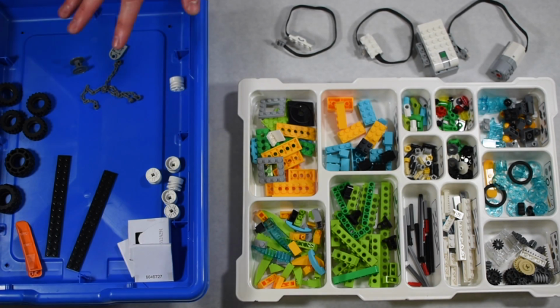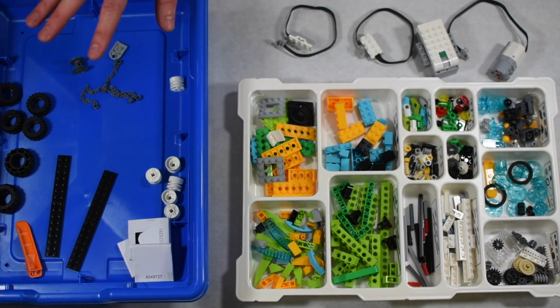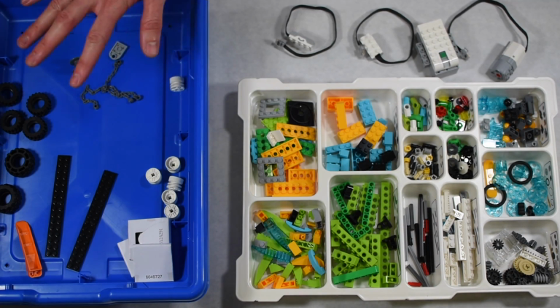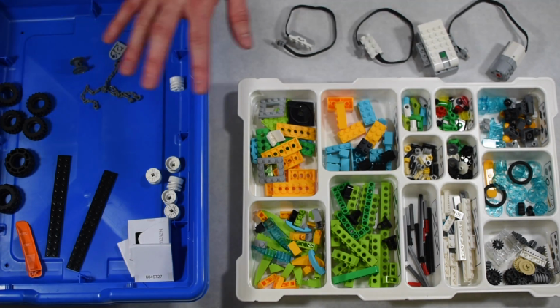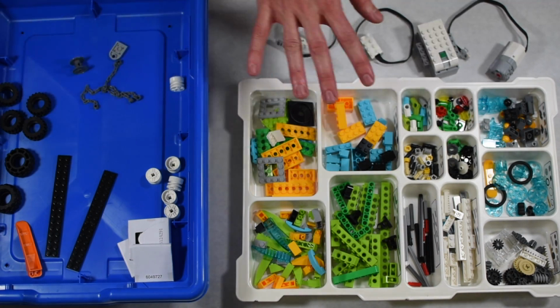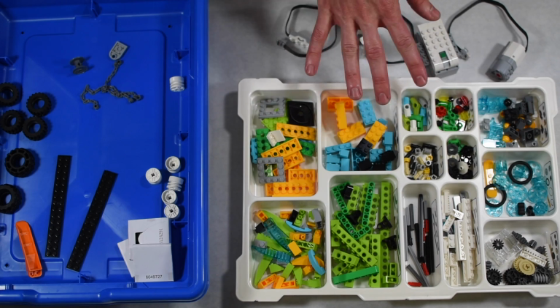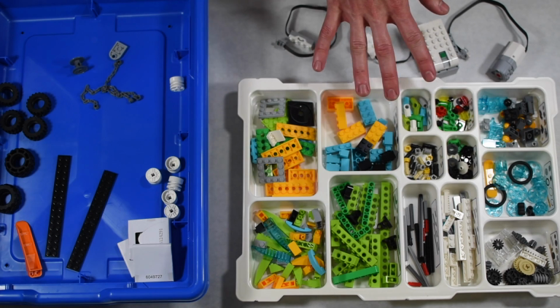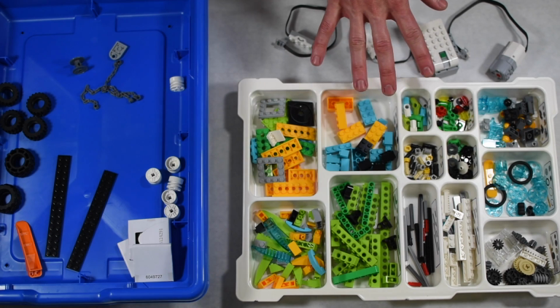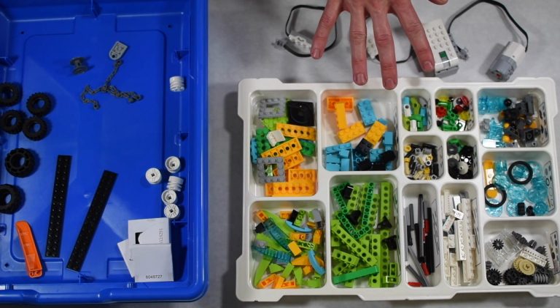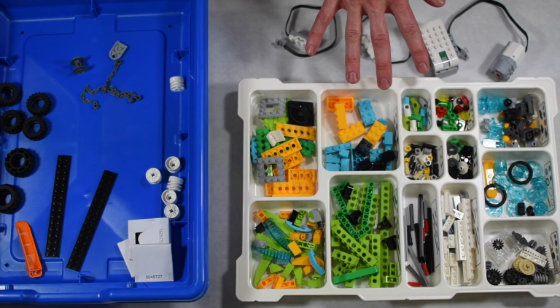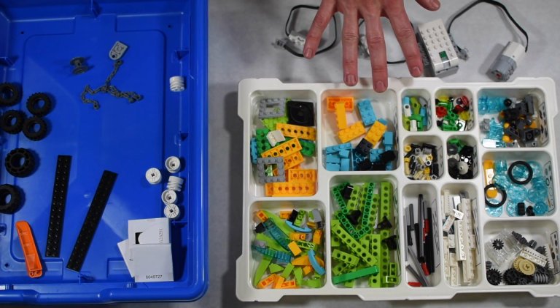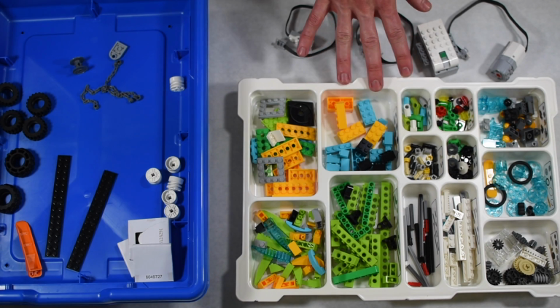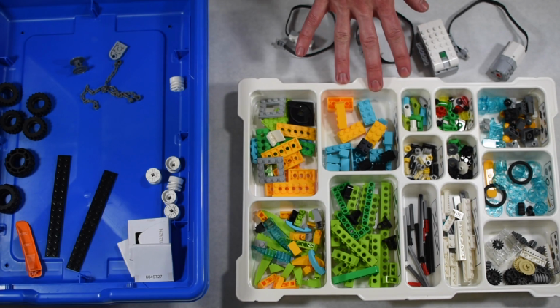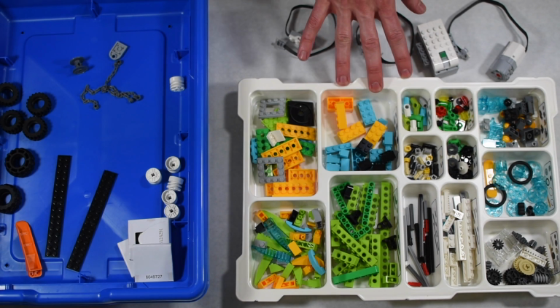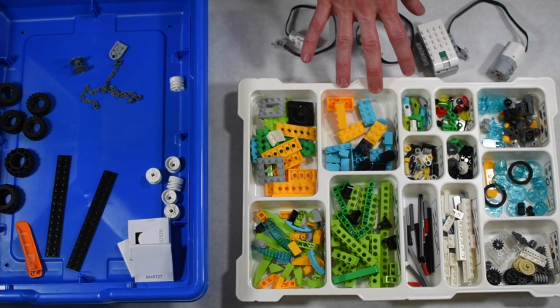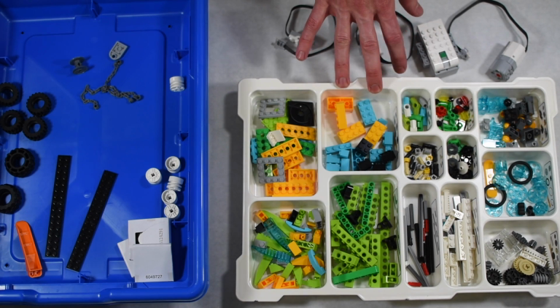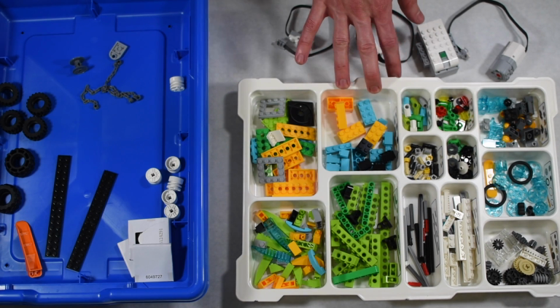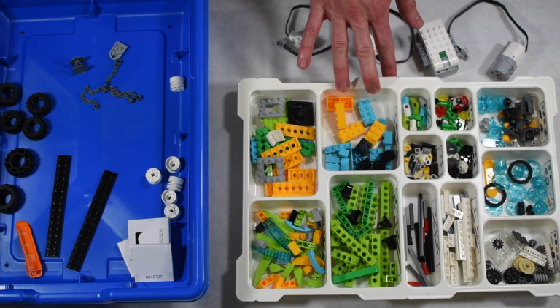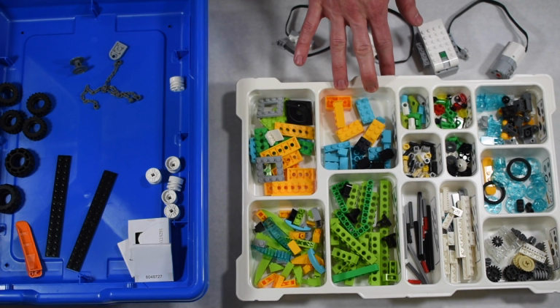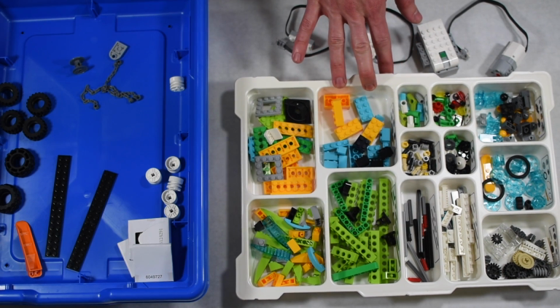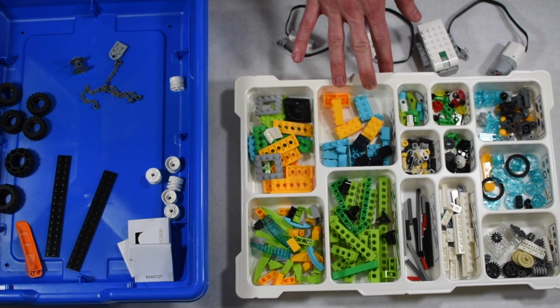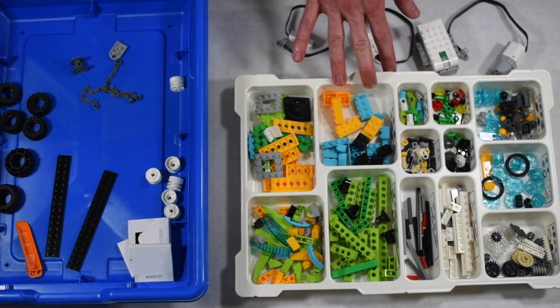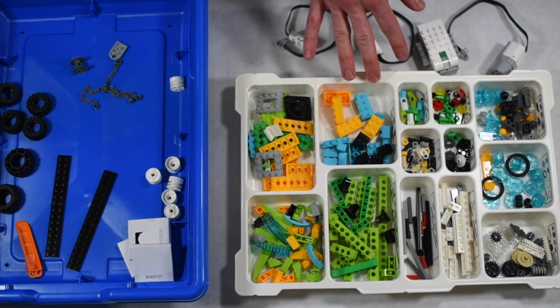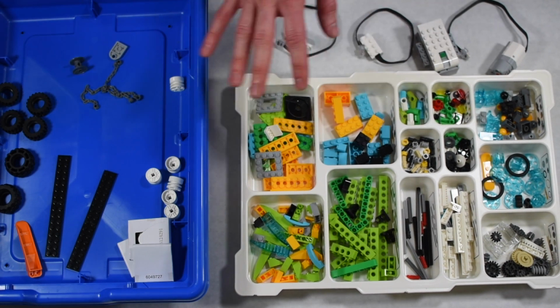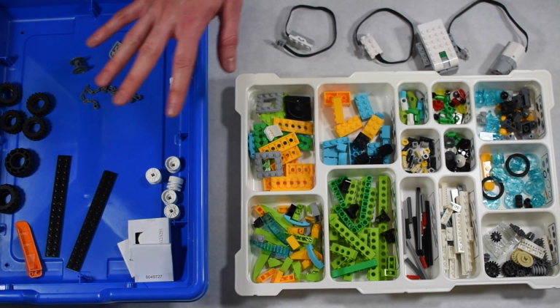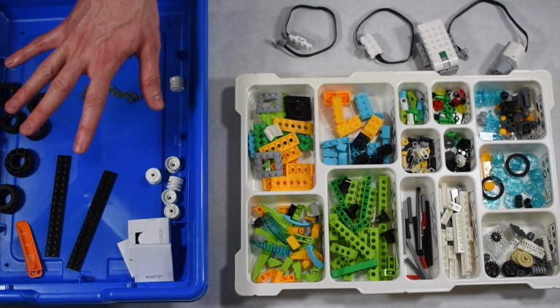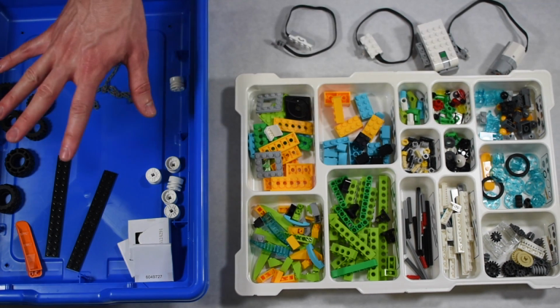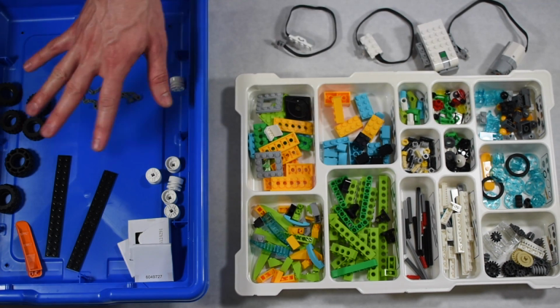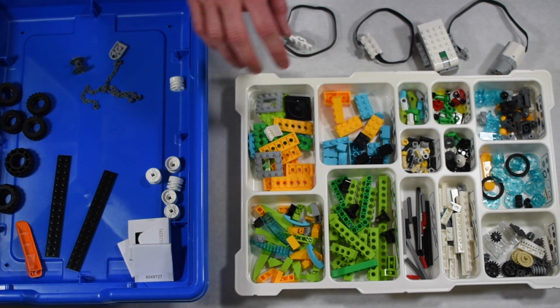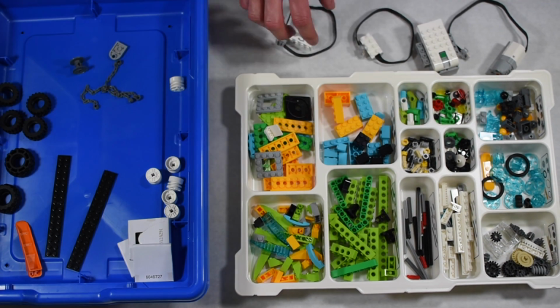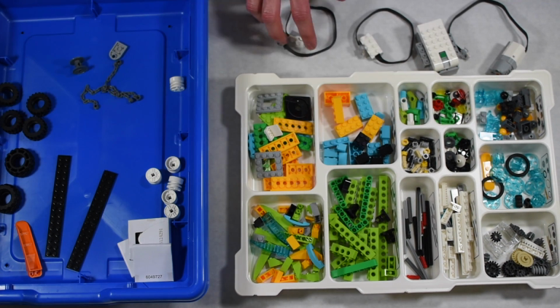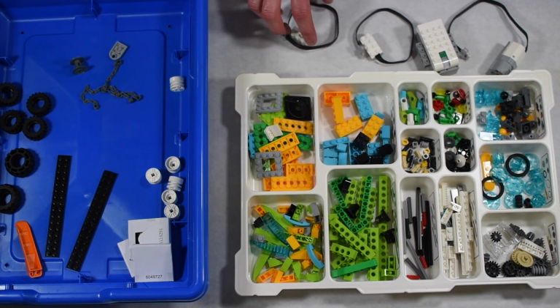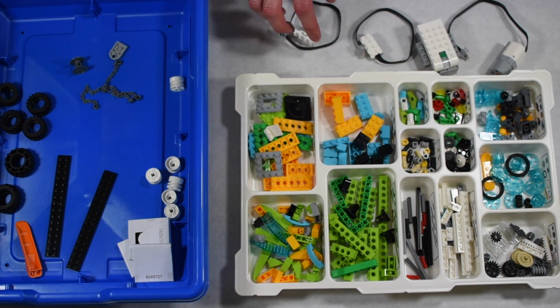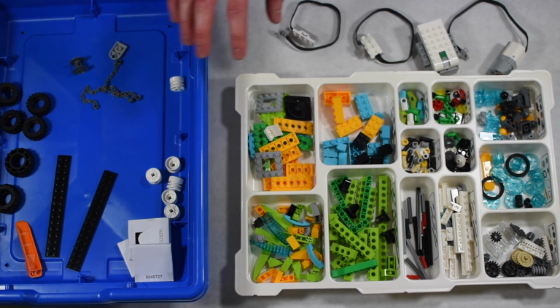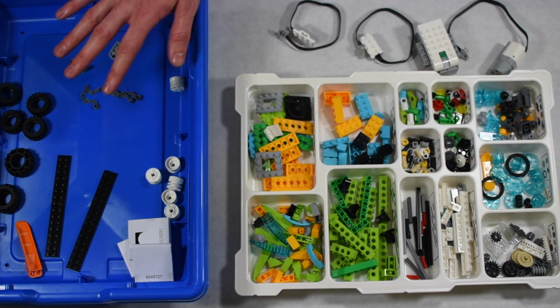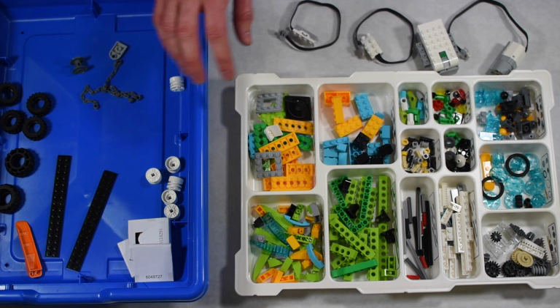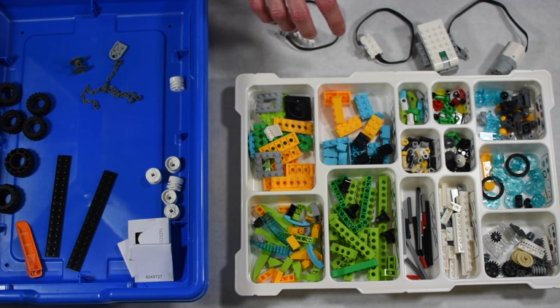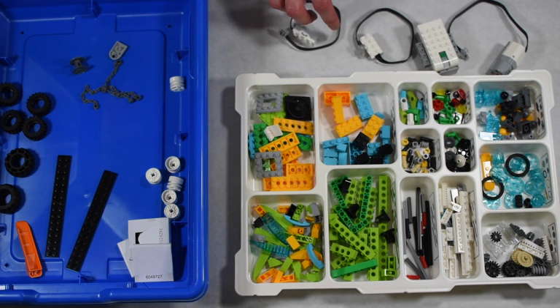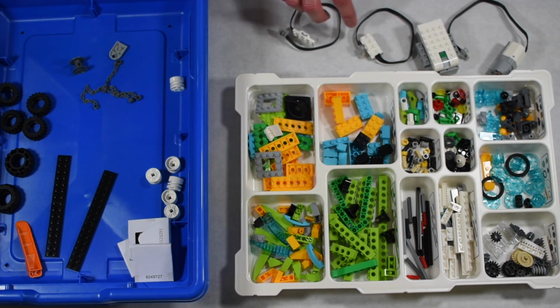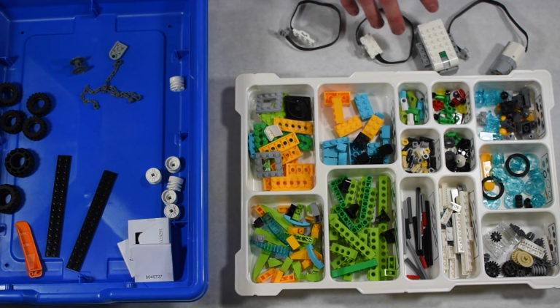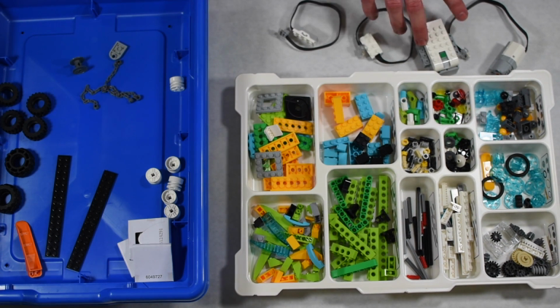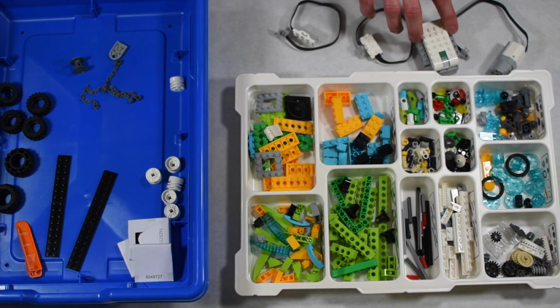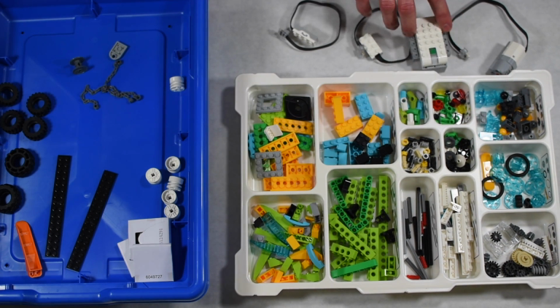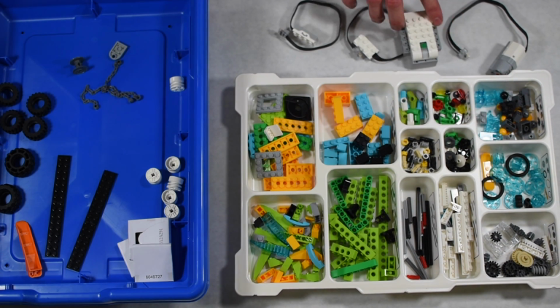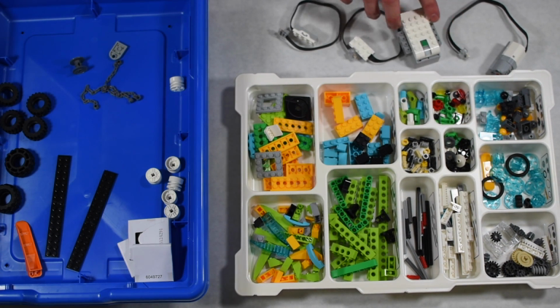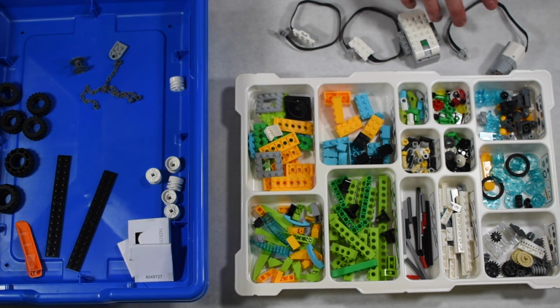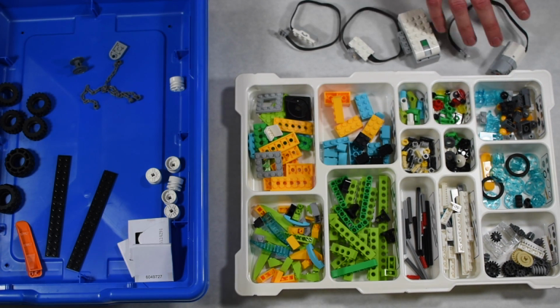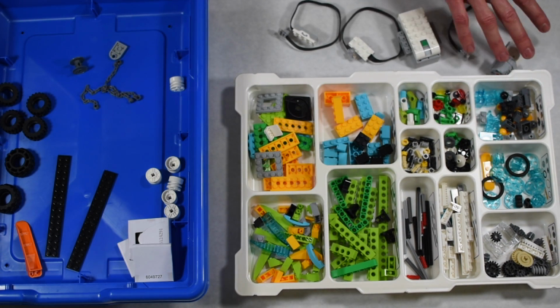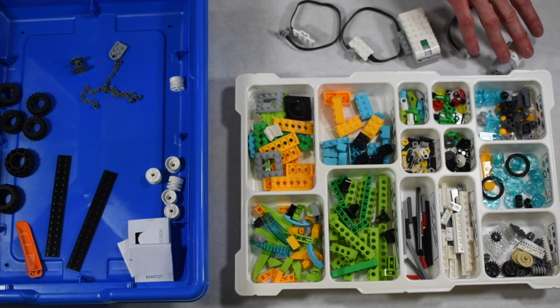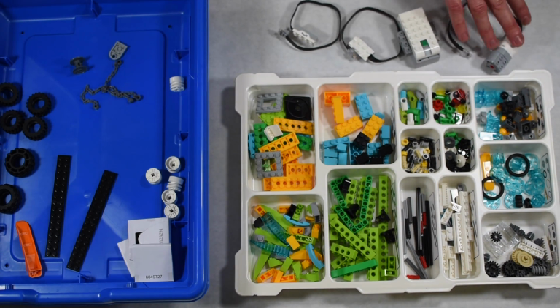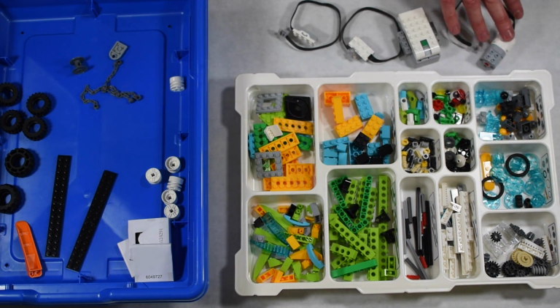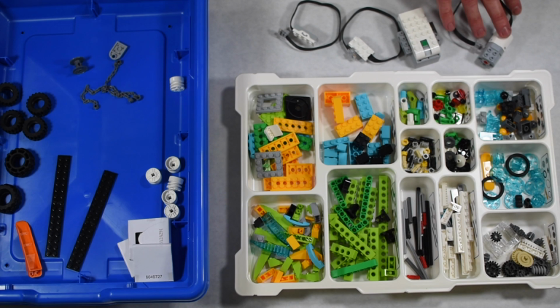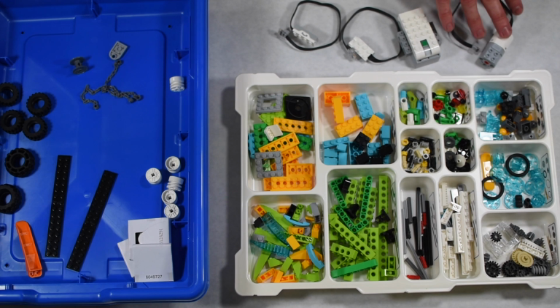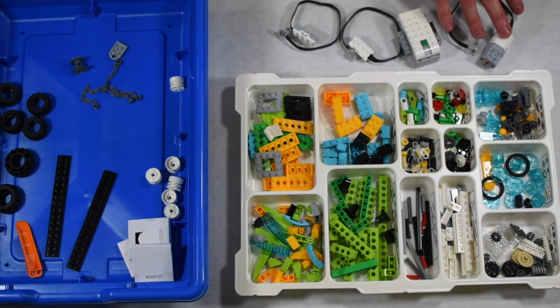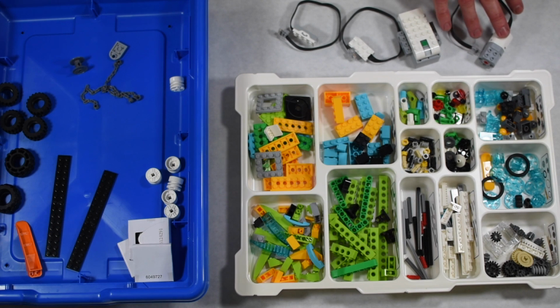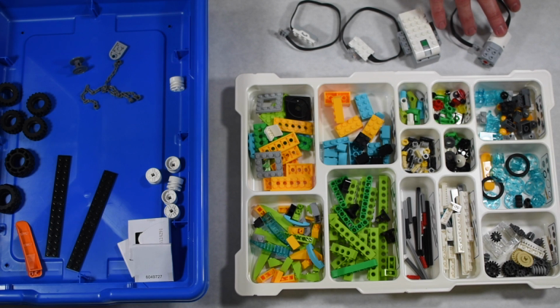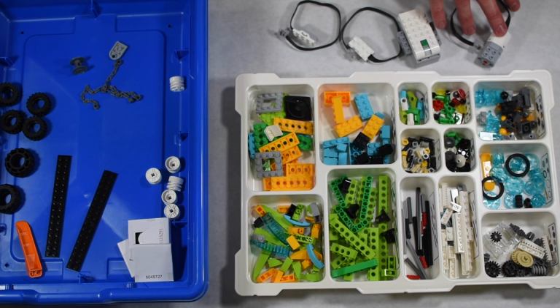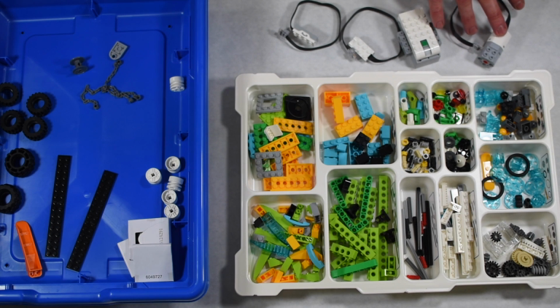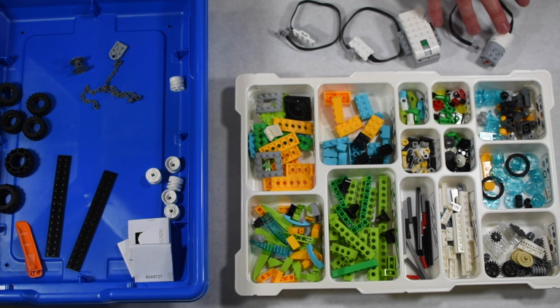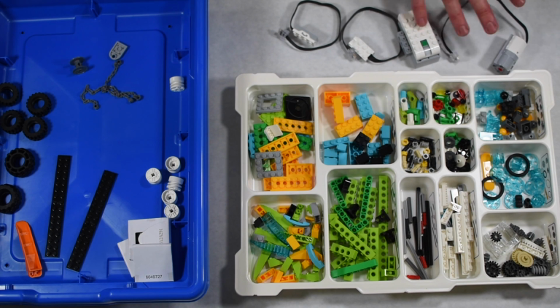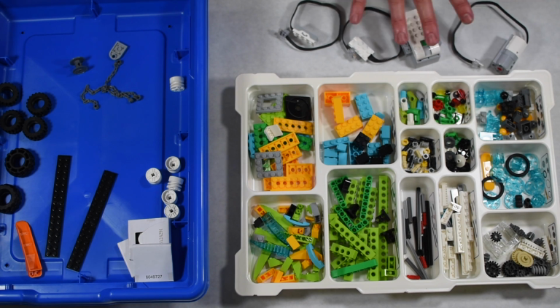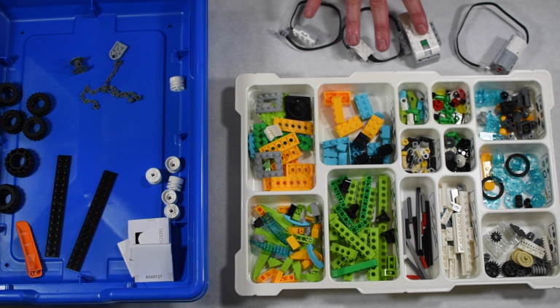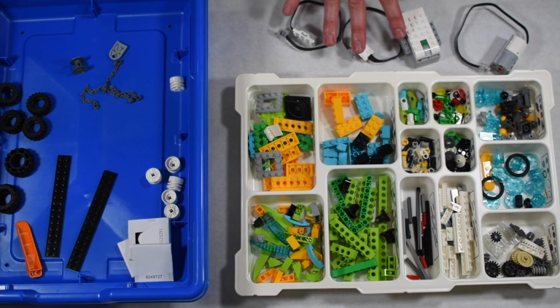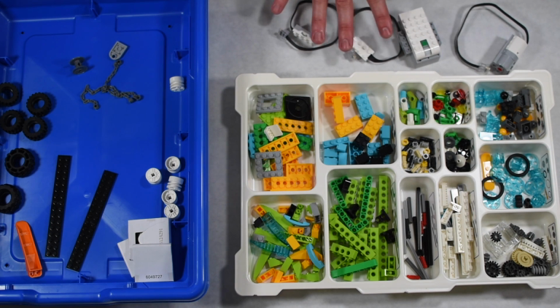It's interesting — not all the pieces fit in the trays up front, so you have some loose space on the bottom for the power function parts.